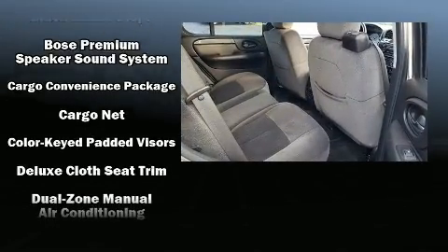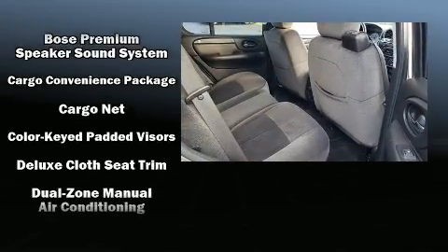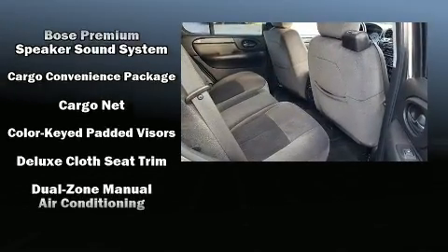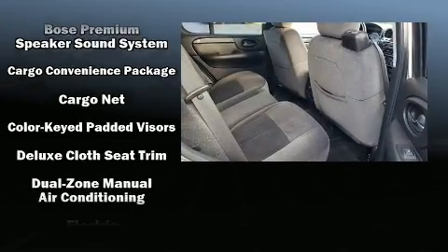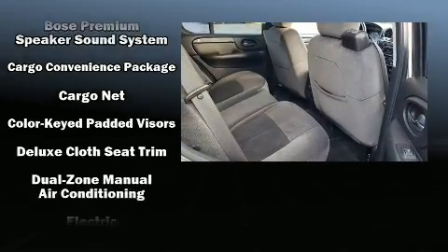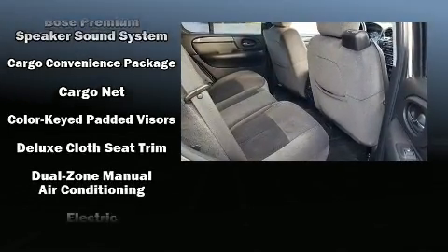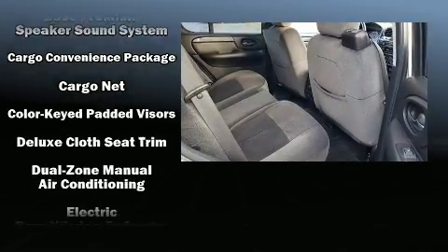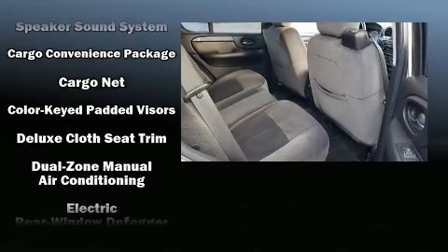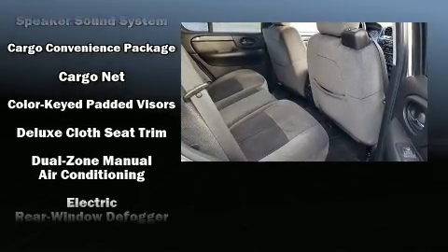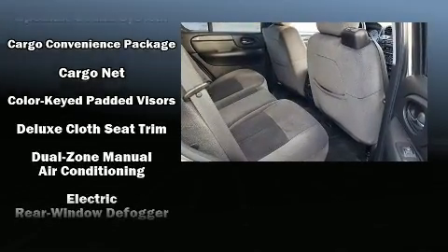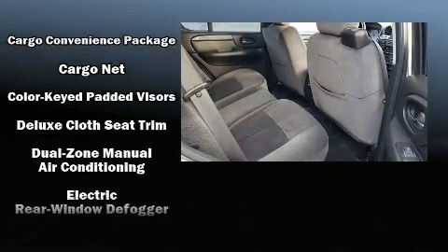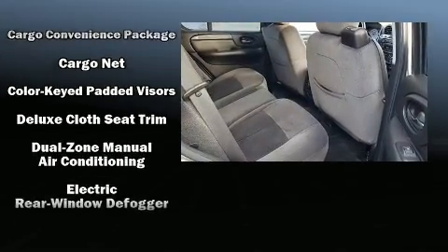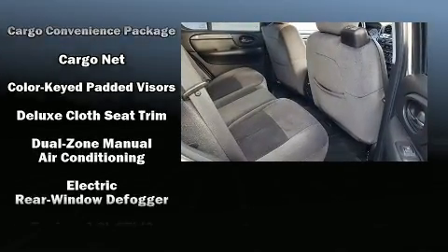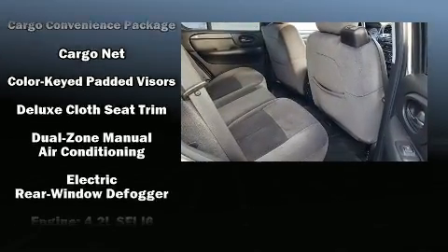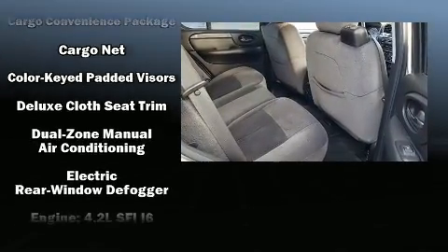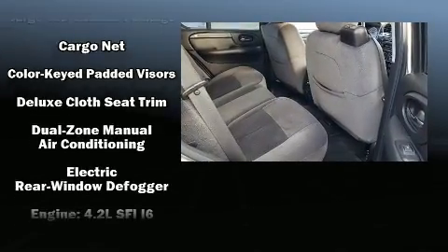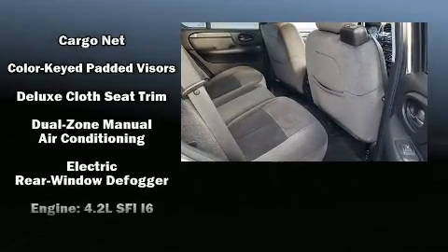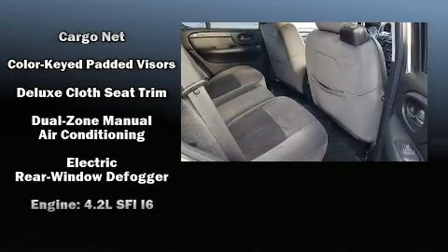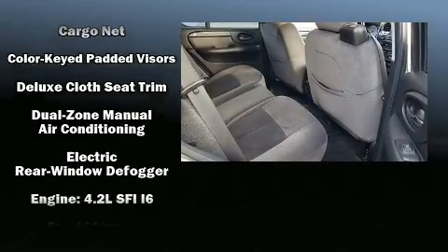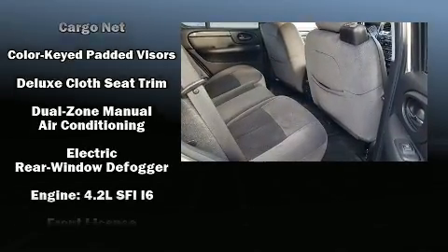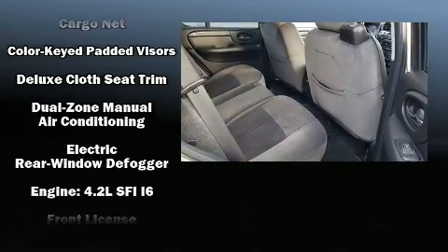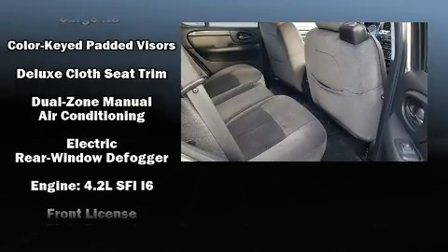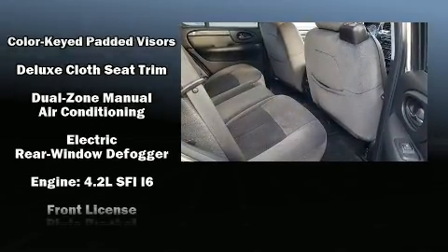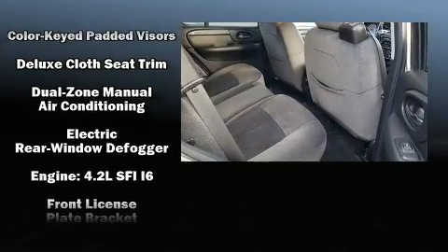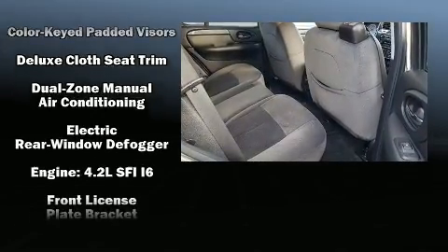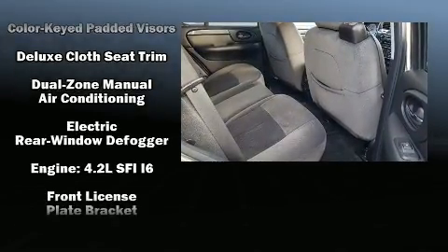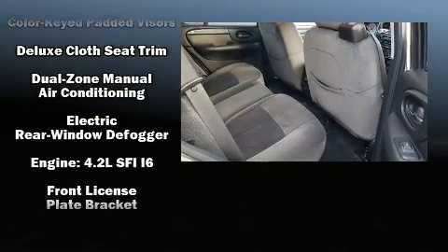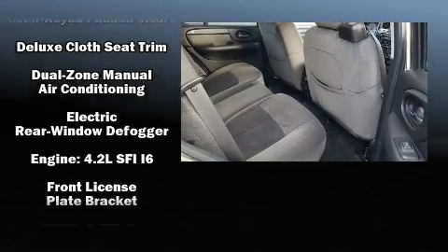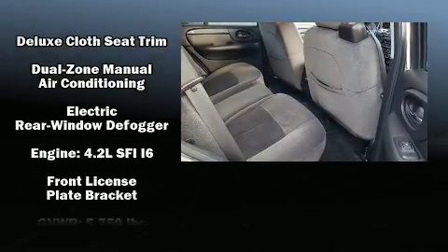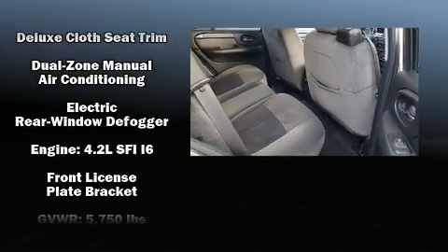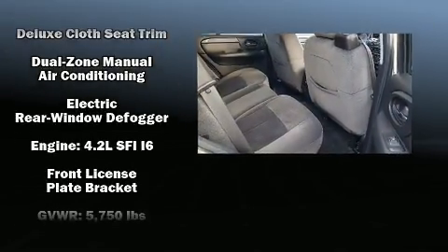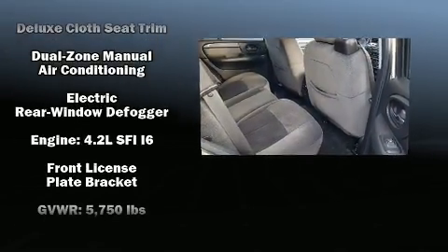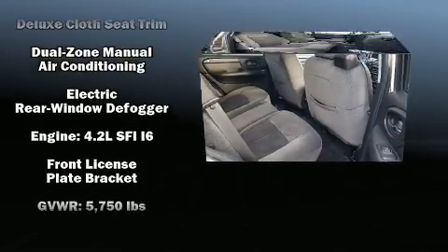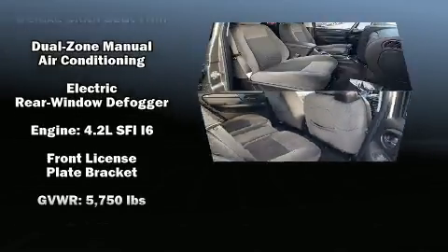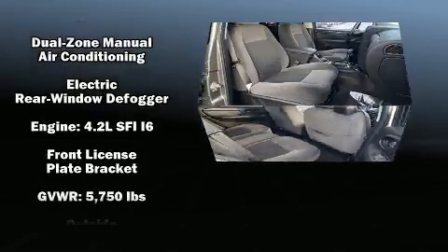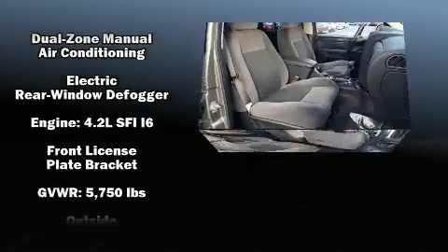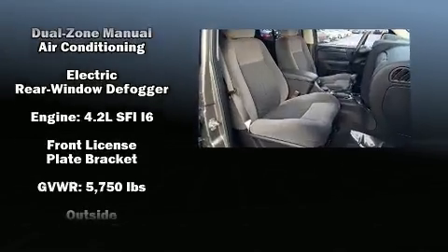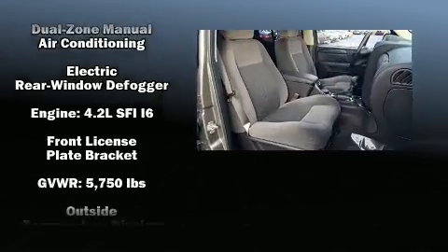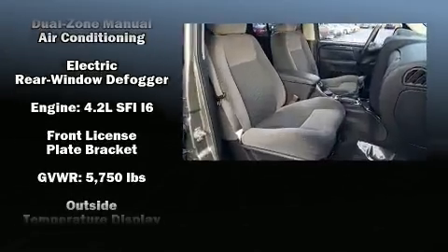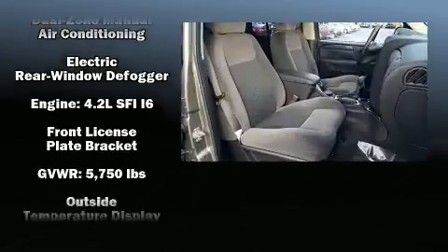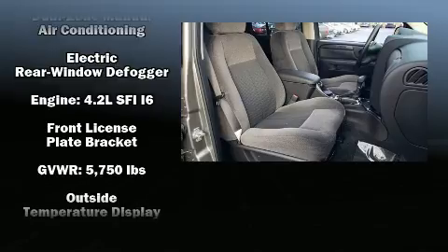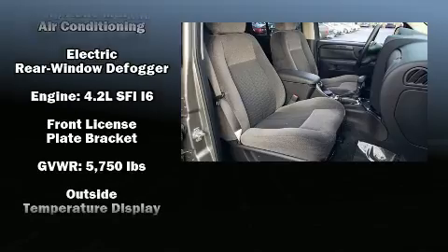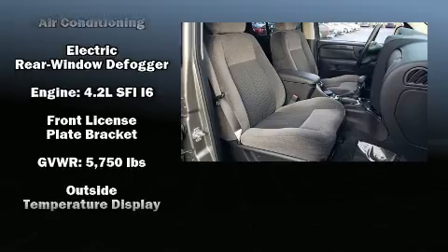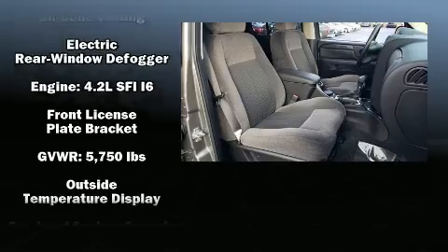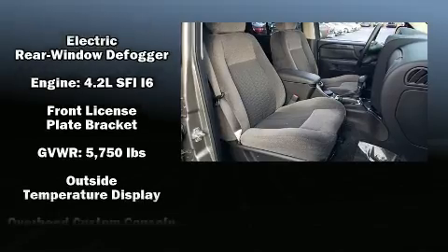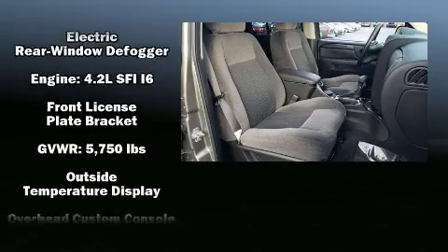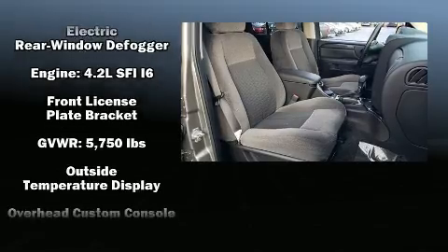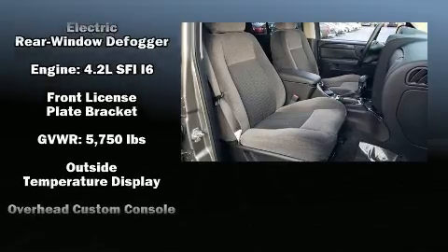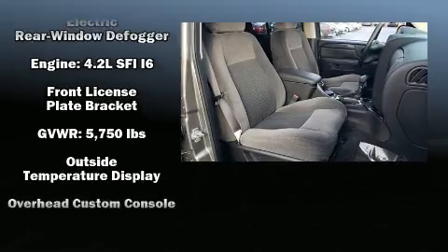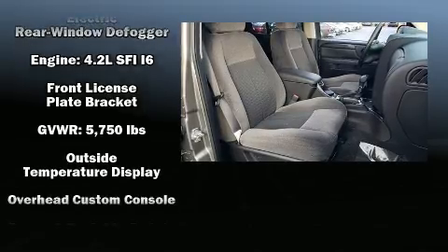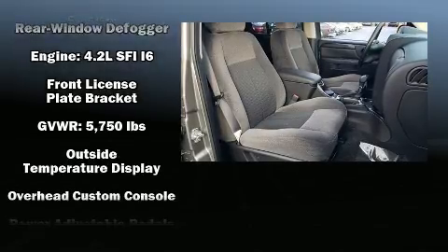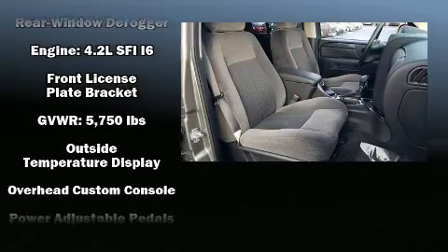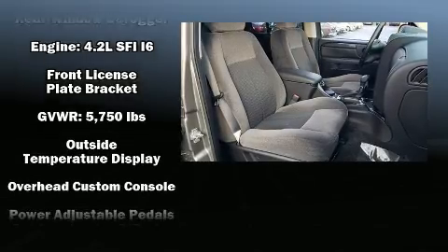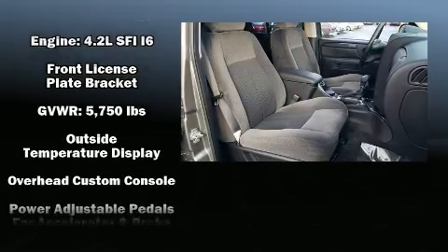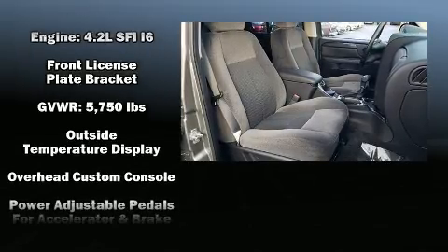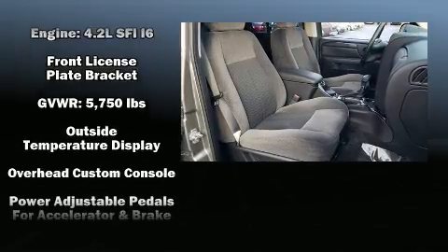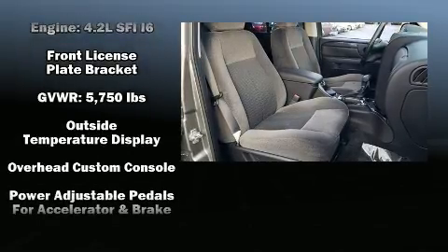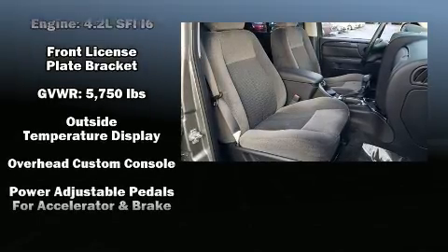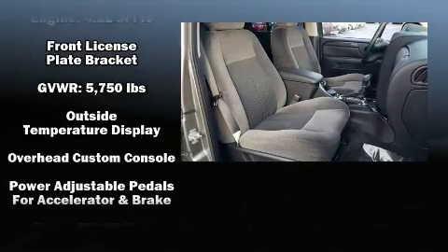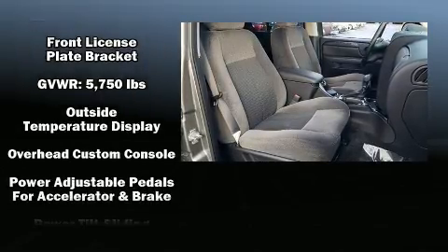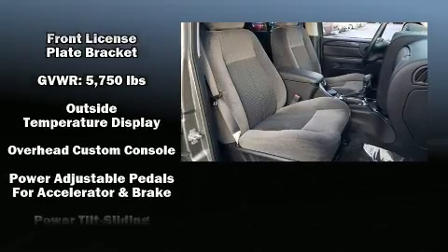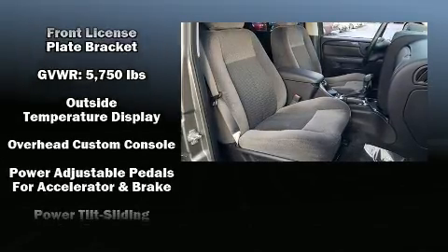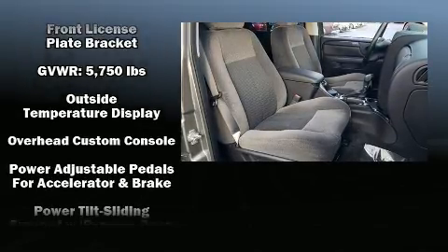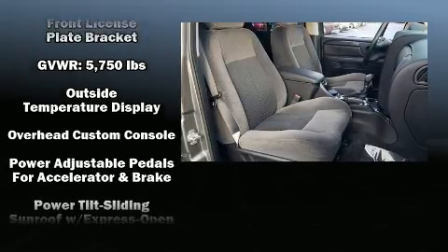You and your passengers will enjoy the stereo system, which includes a CD player and six well-positioned speakers.